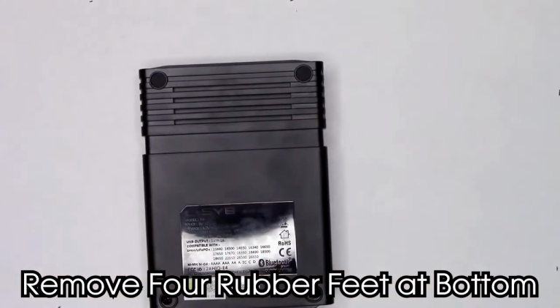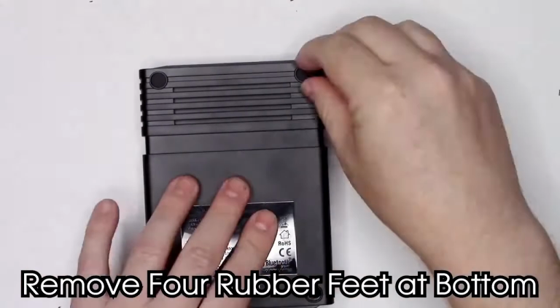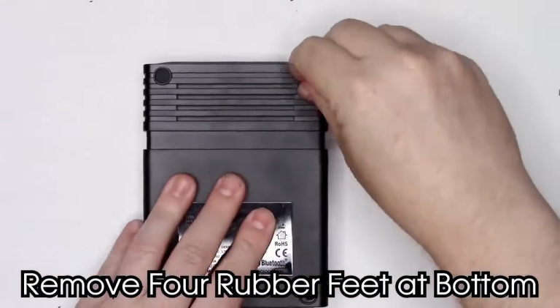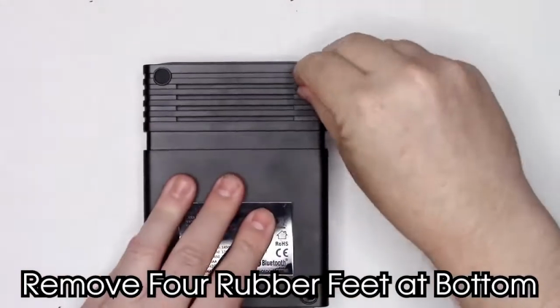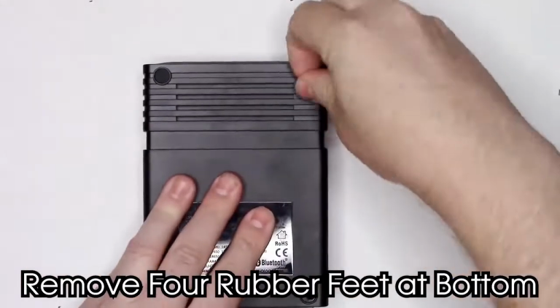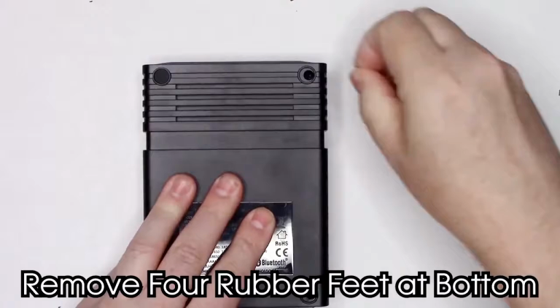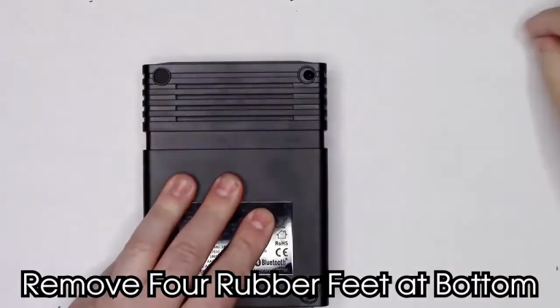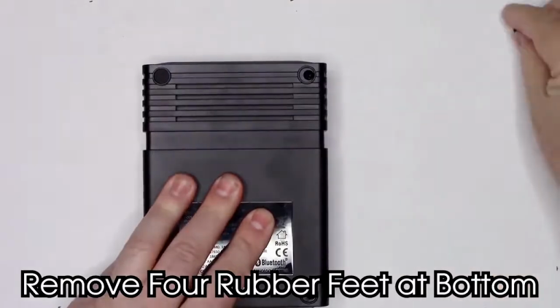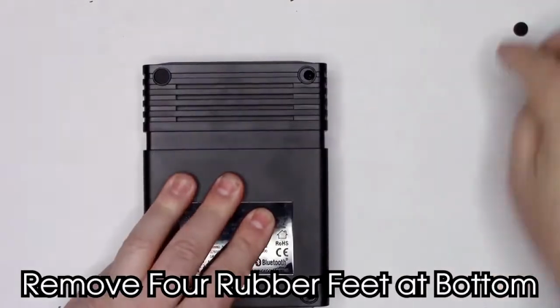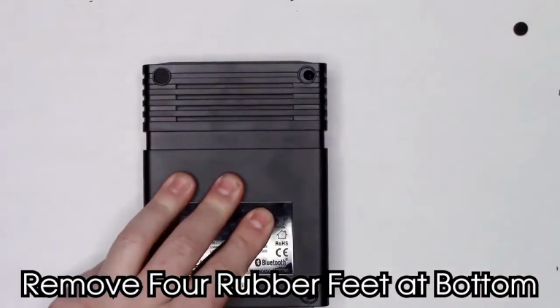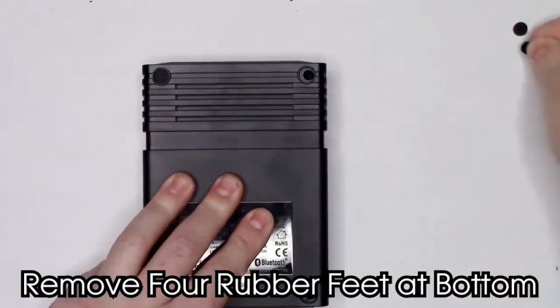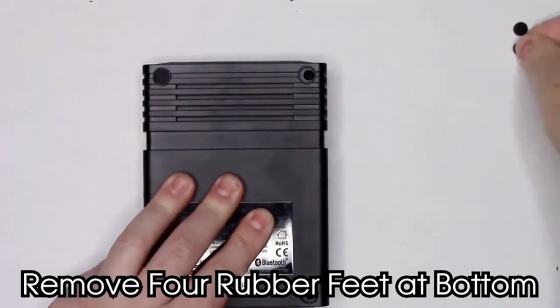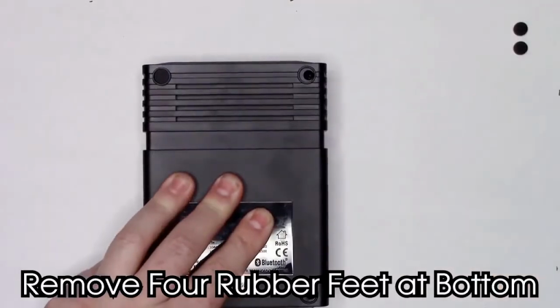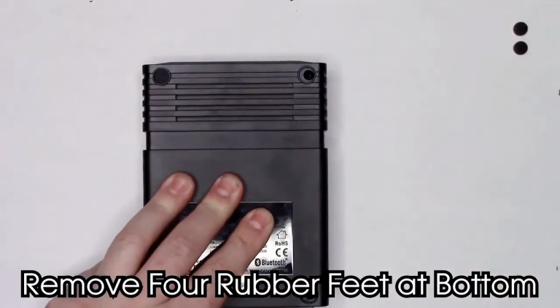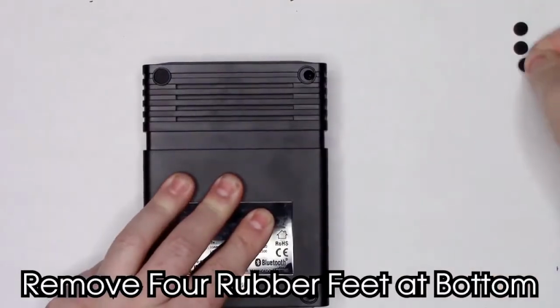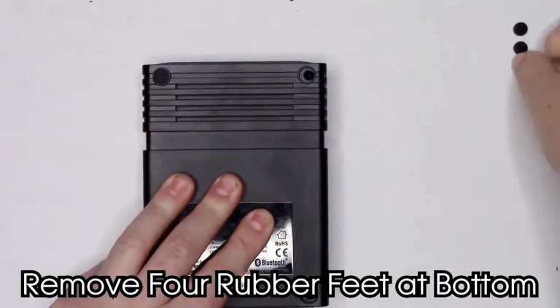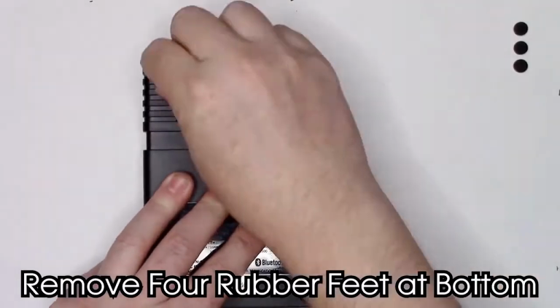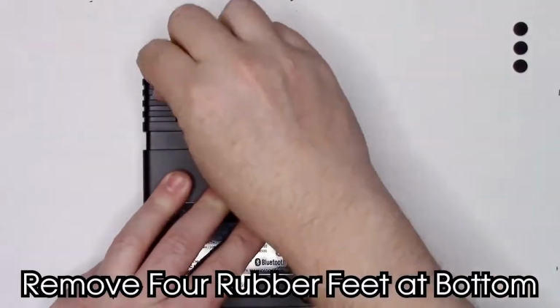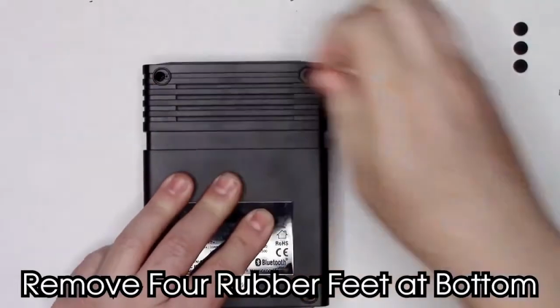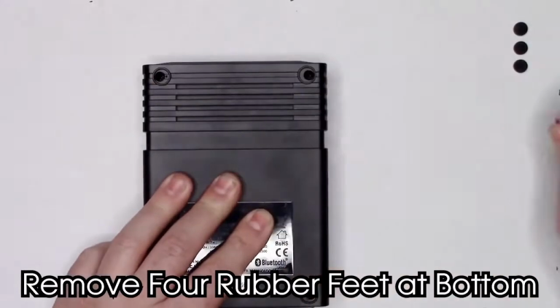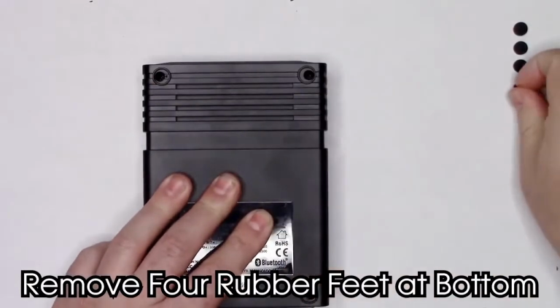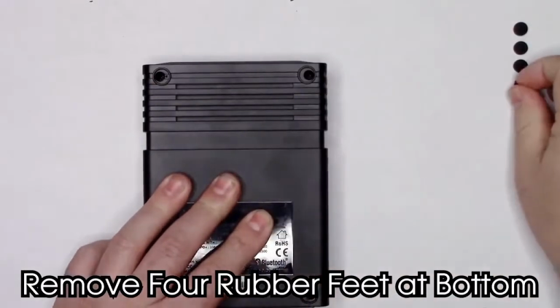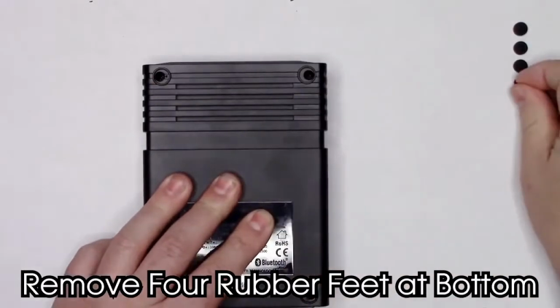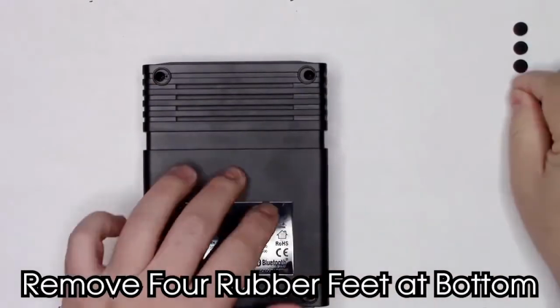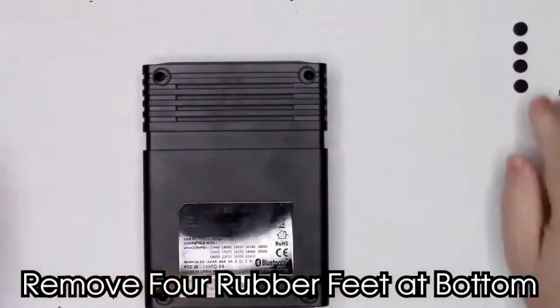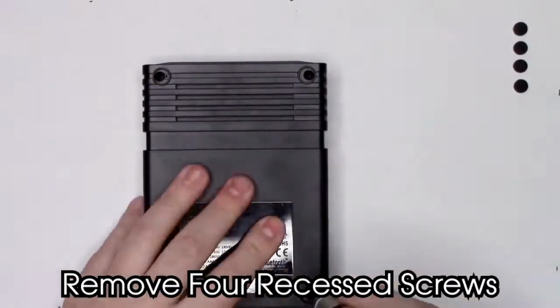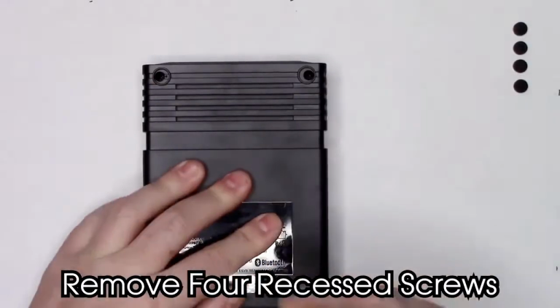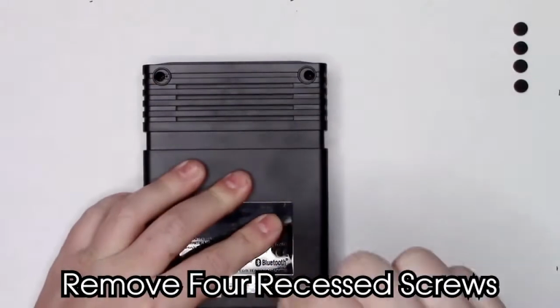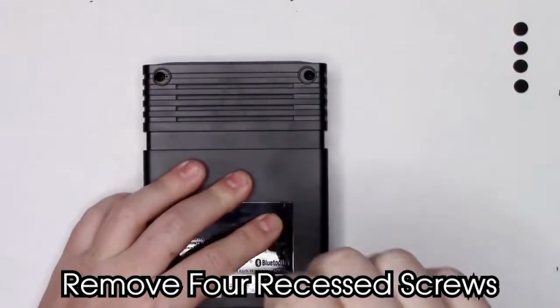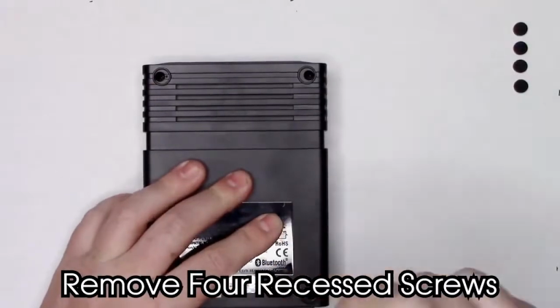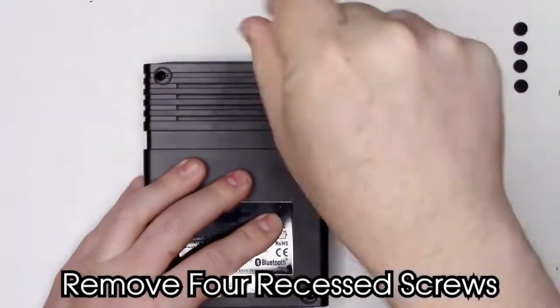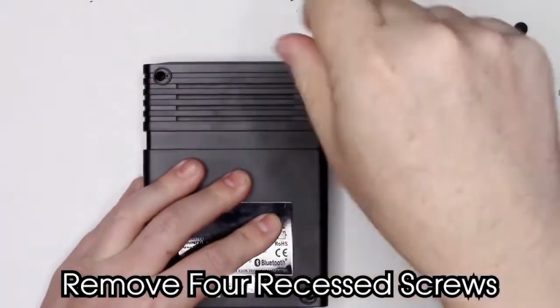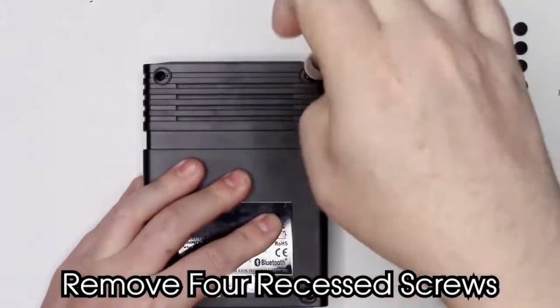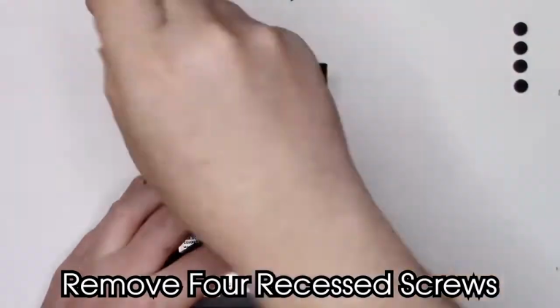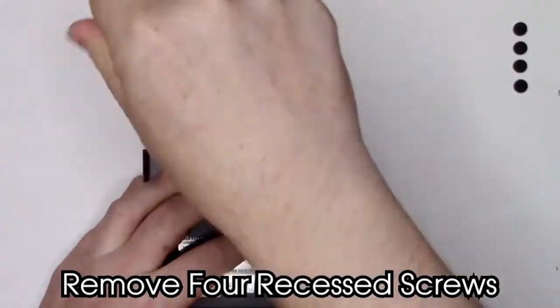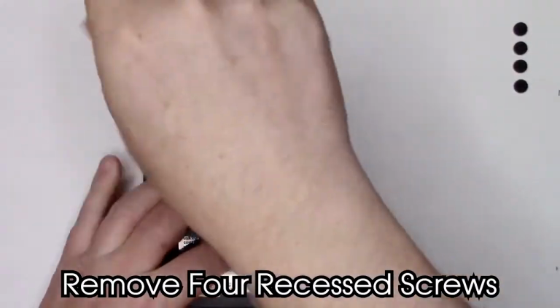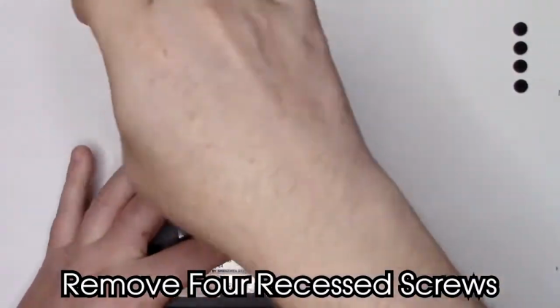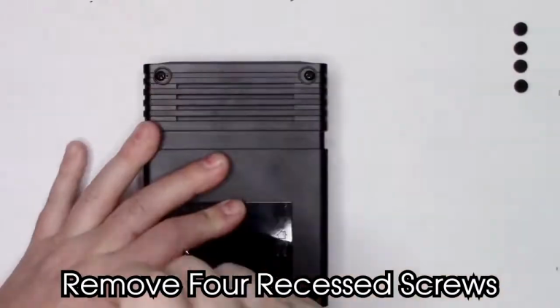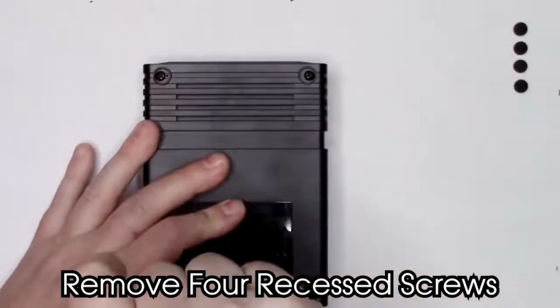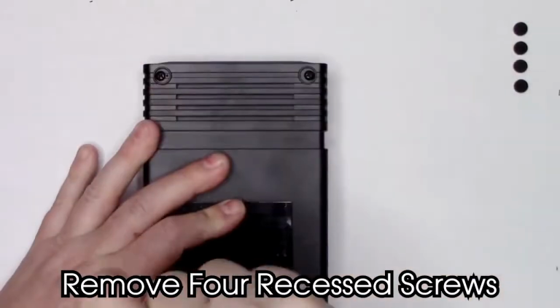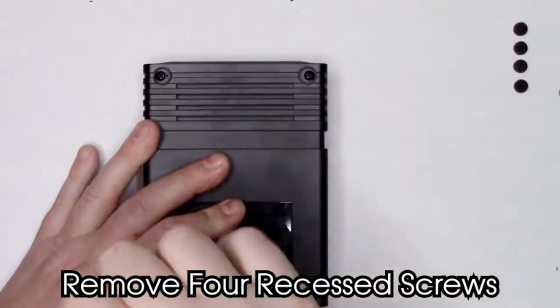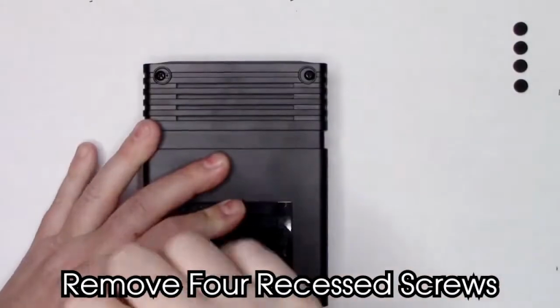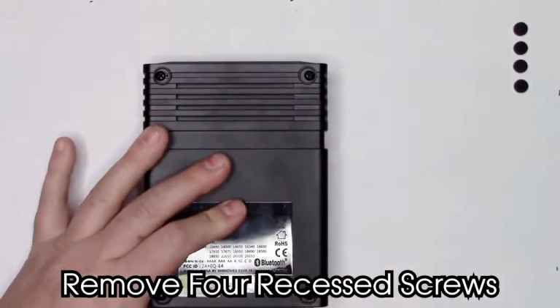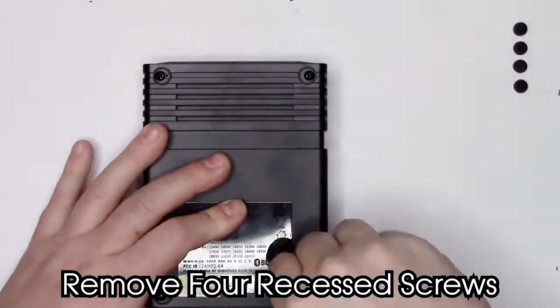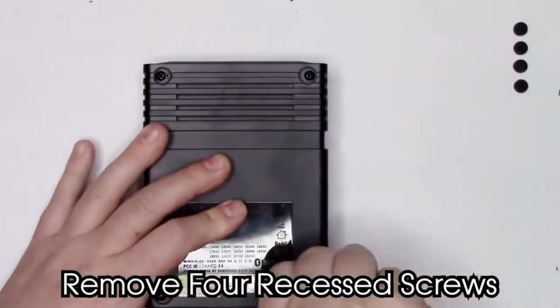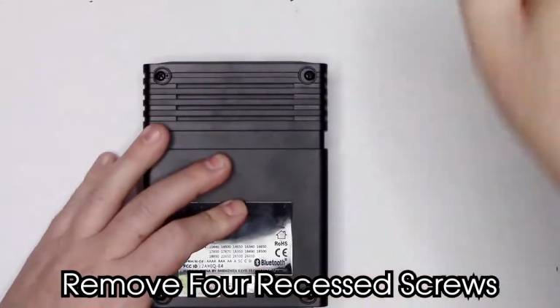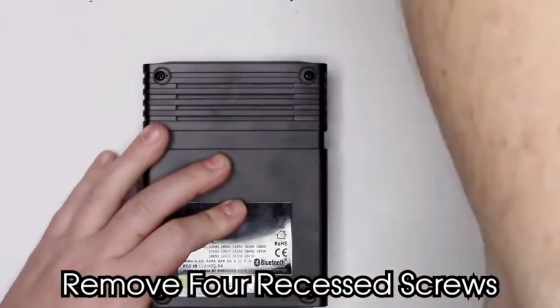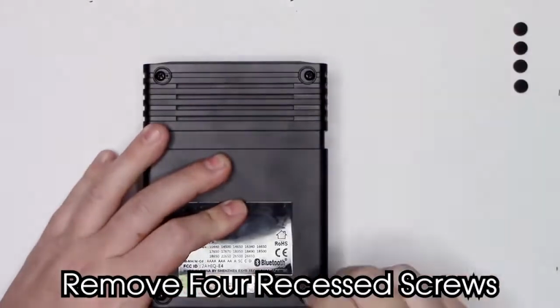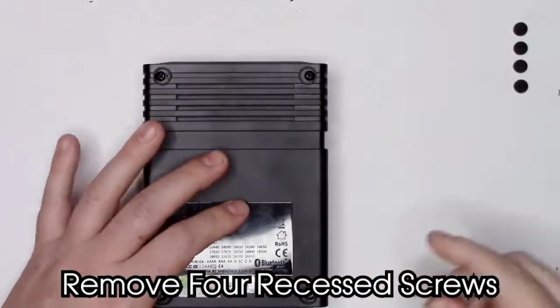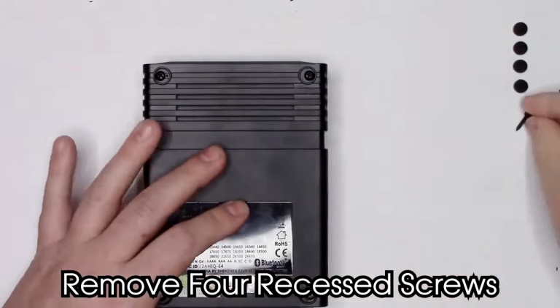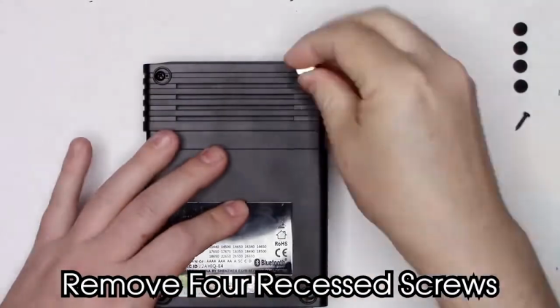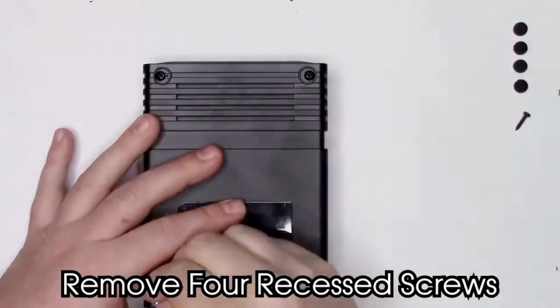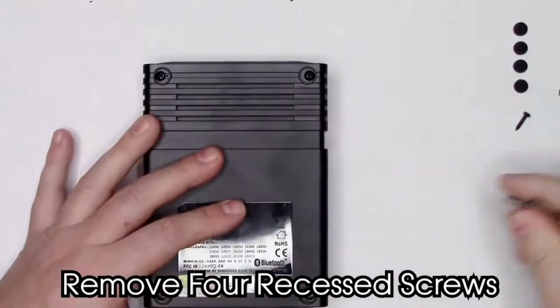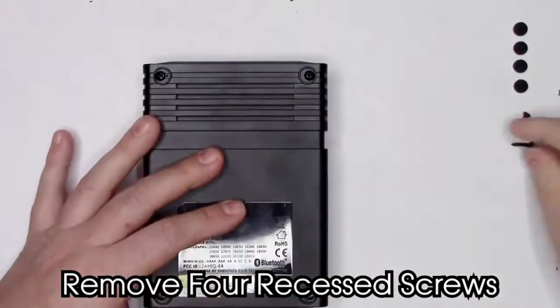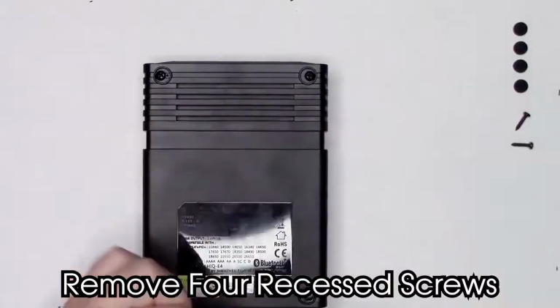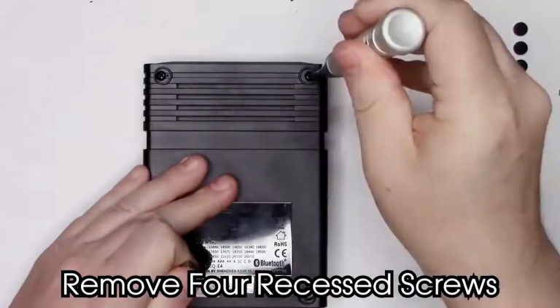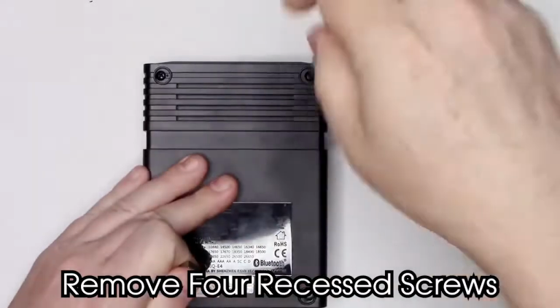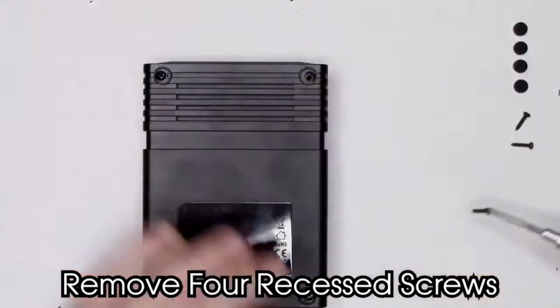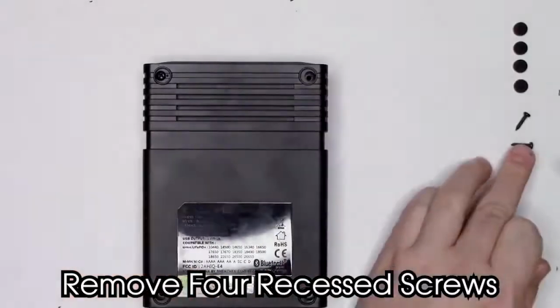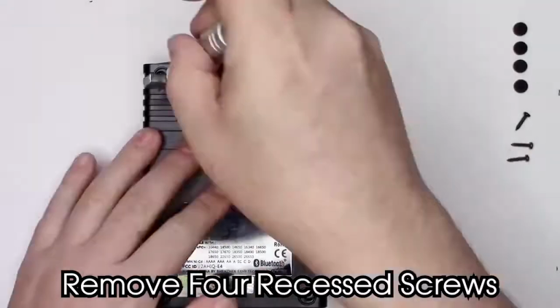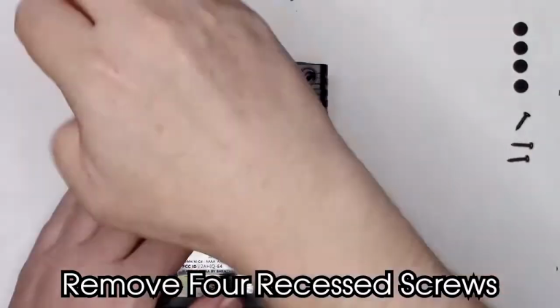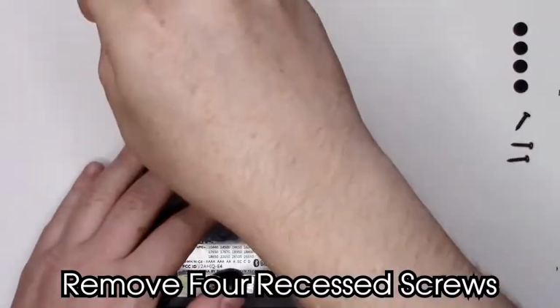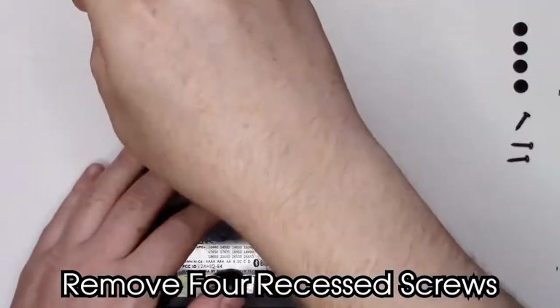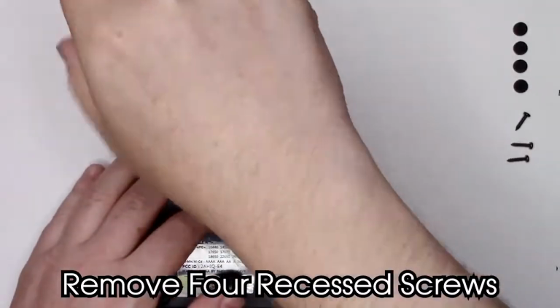Begin by removing the four rubber feet and the four thermoplastic screws holding the bottom side of the case to the top side of the case.